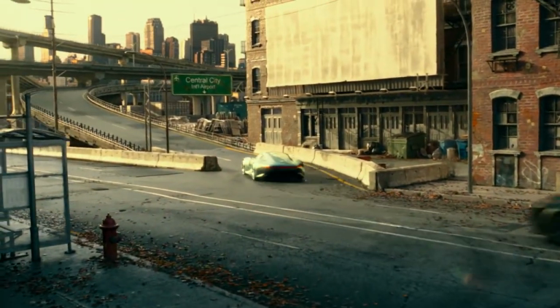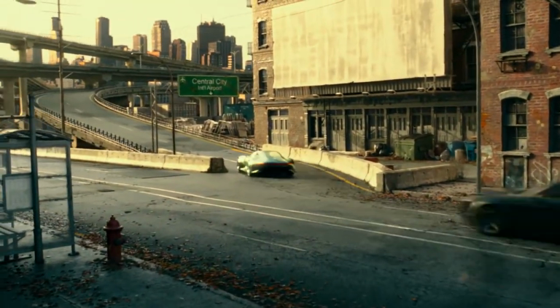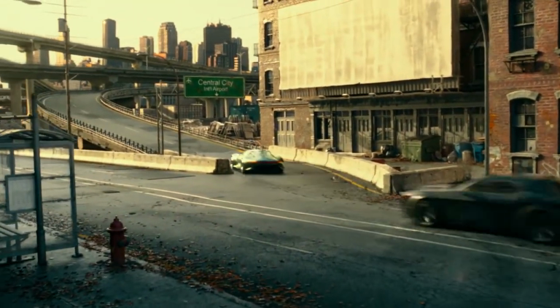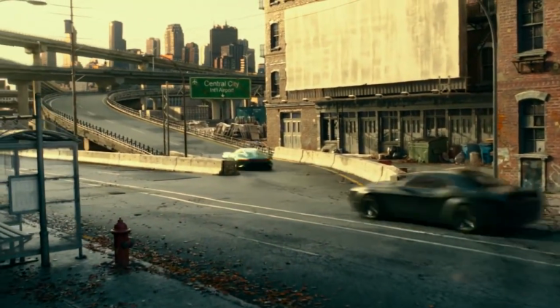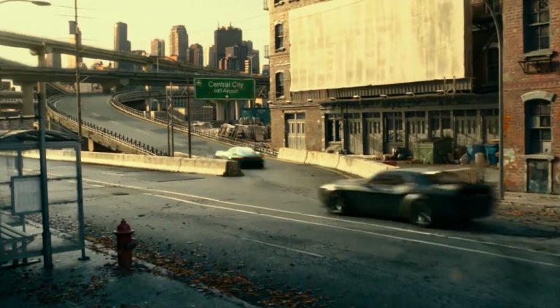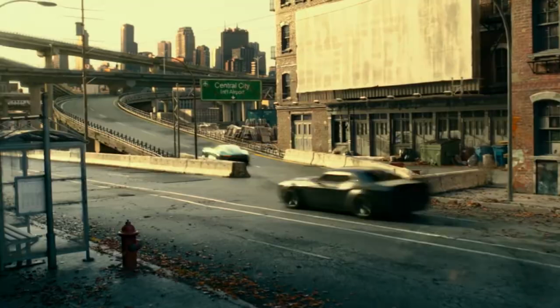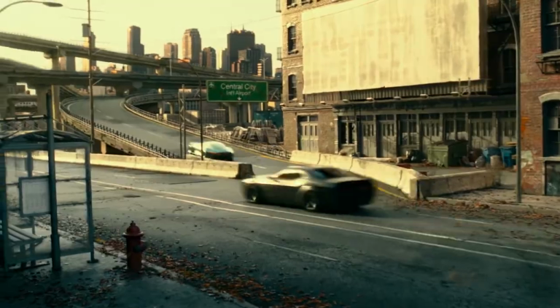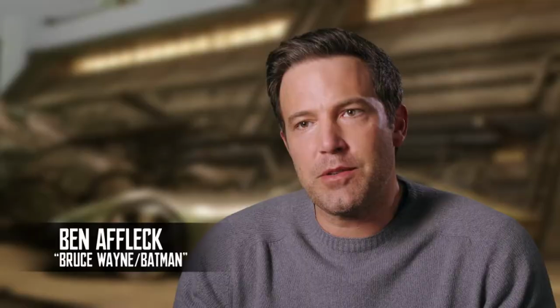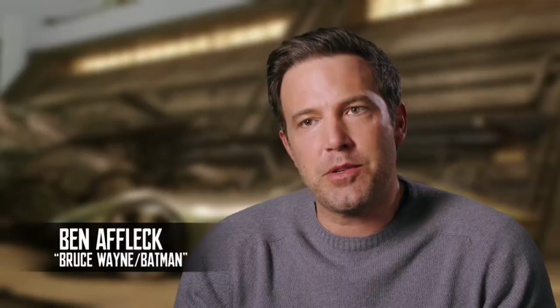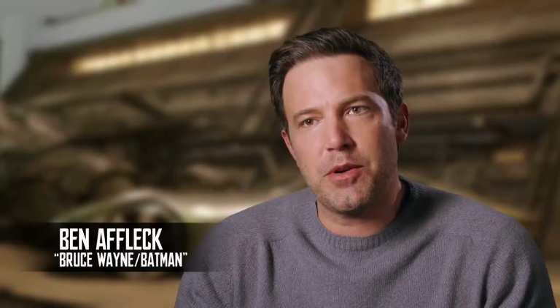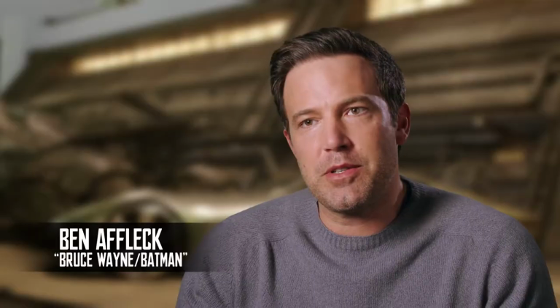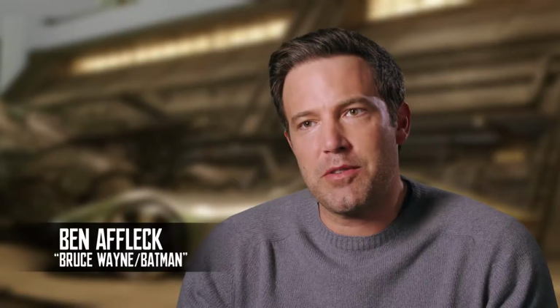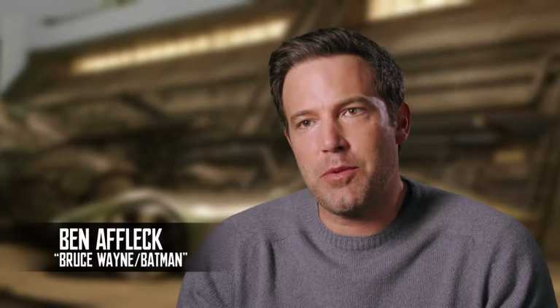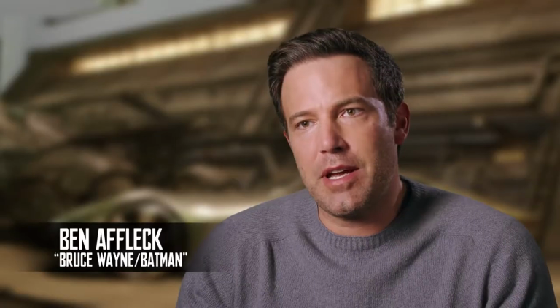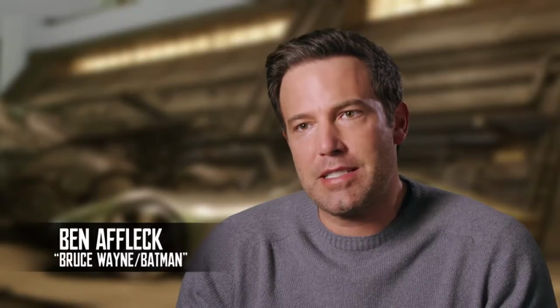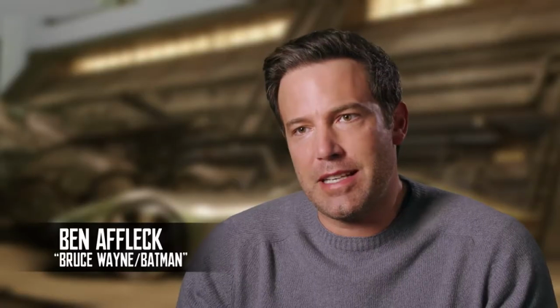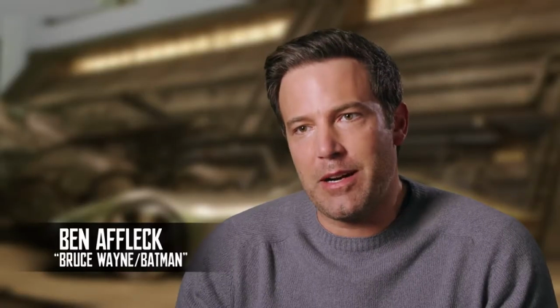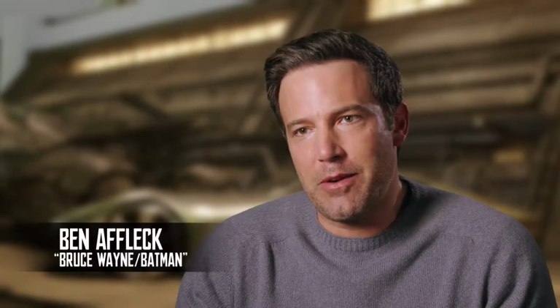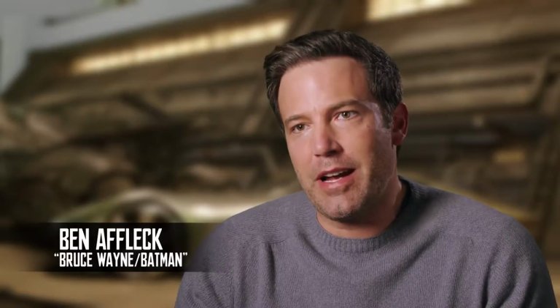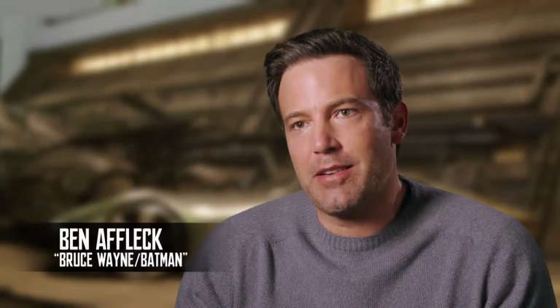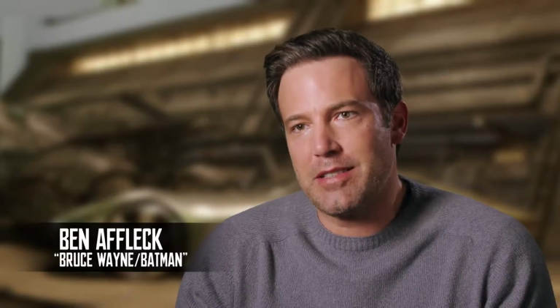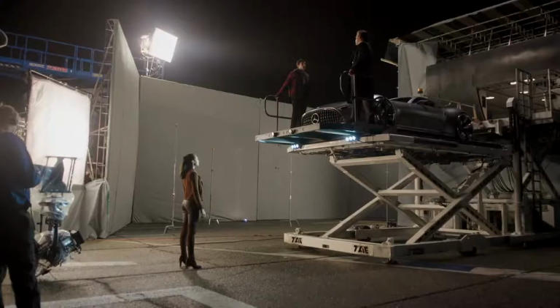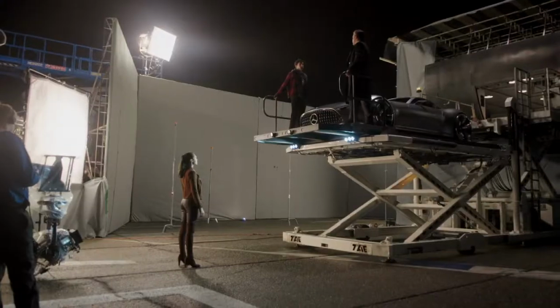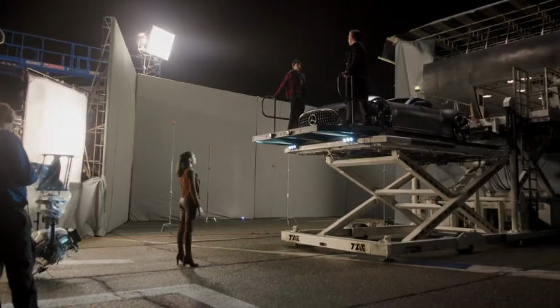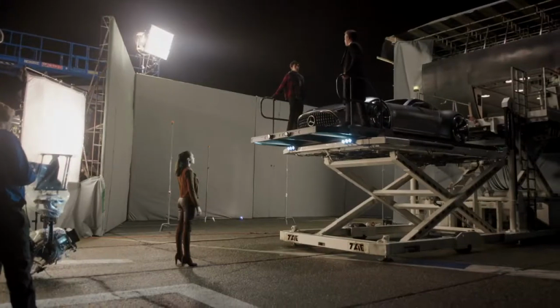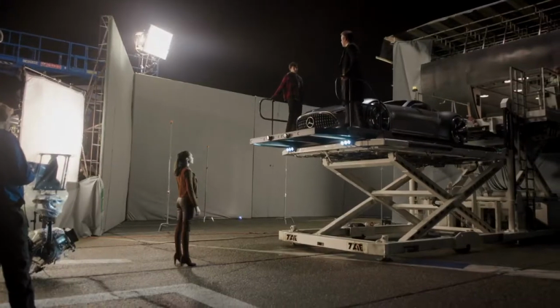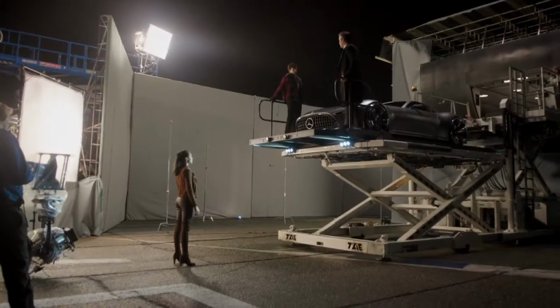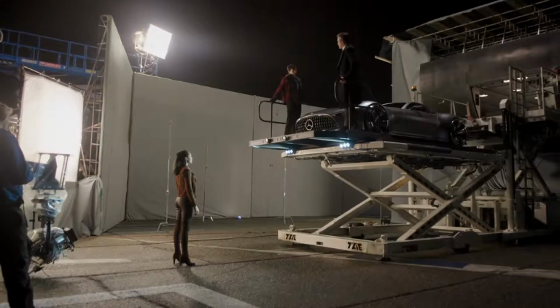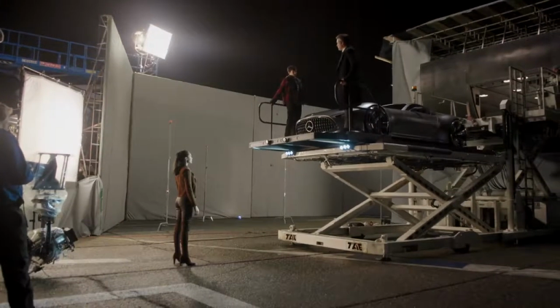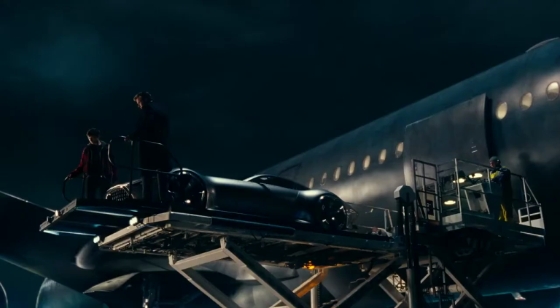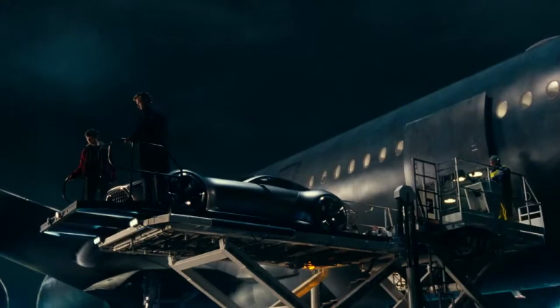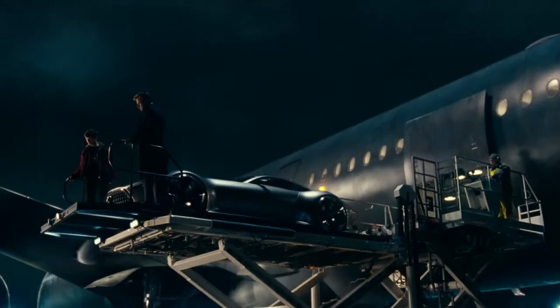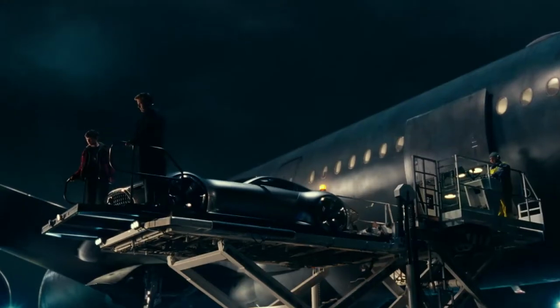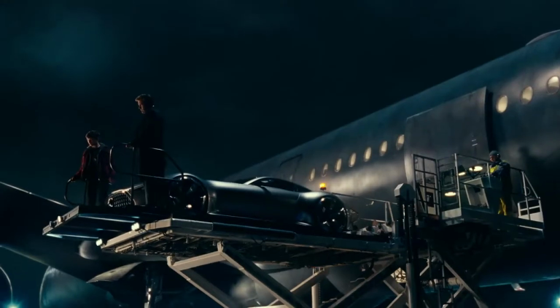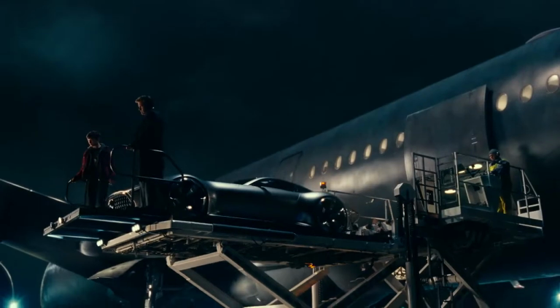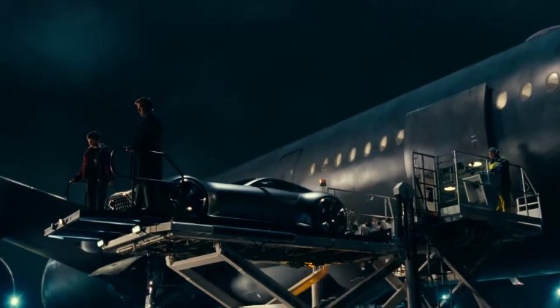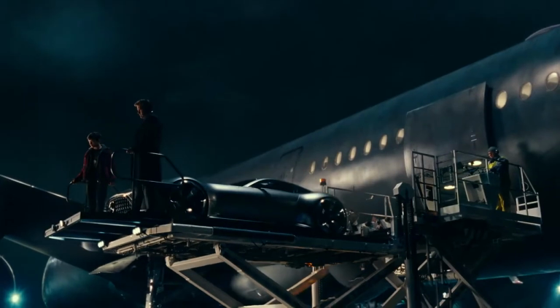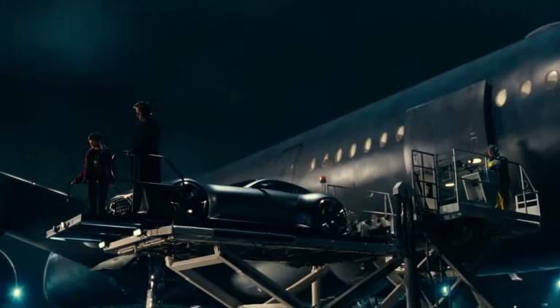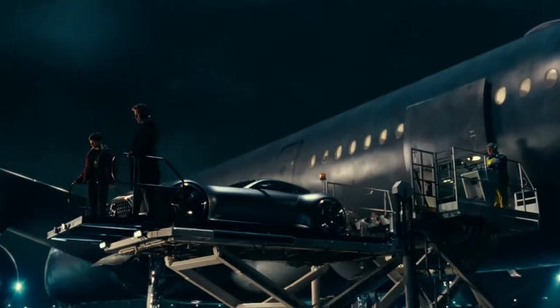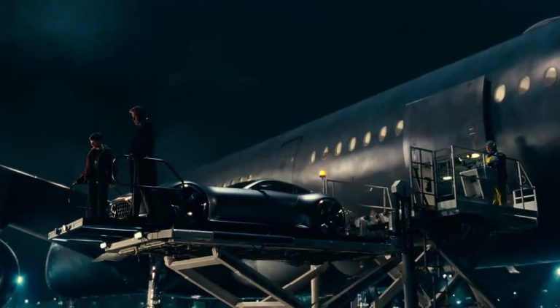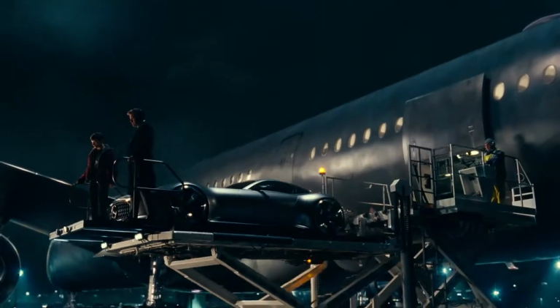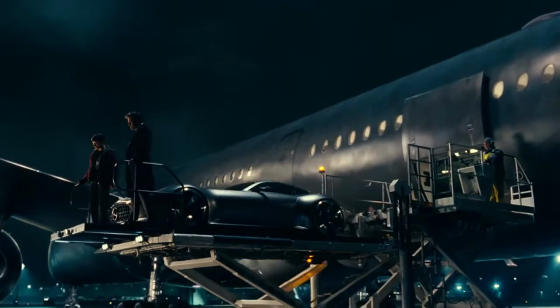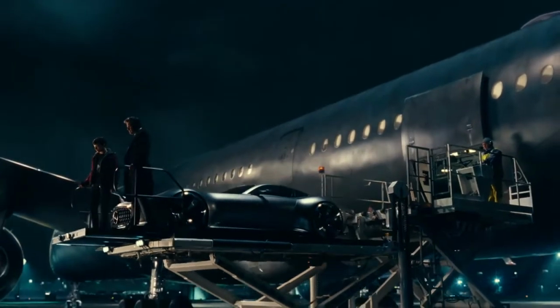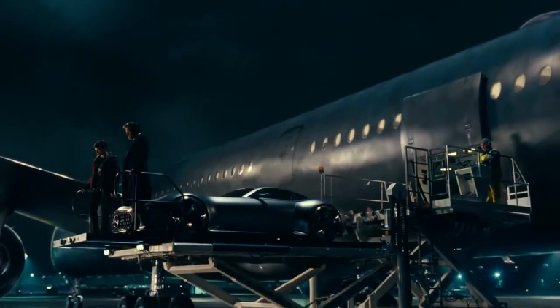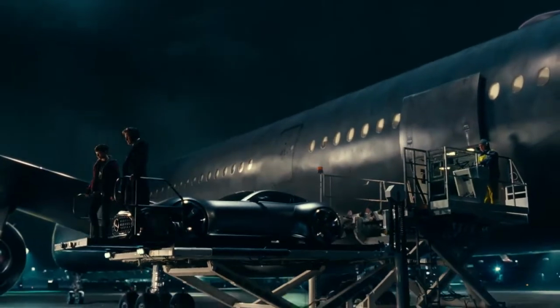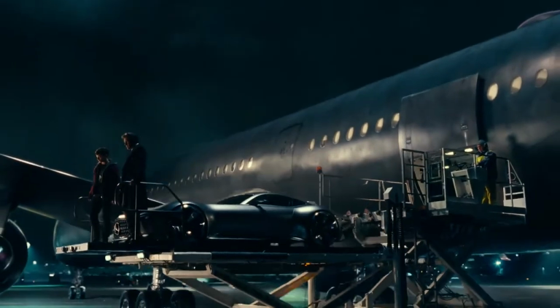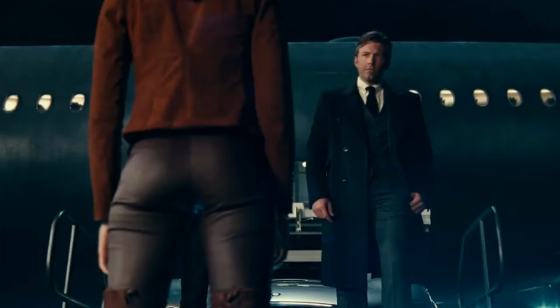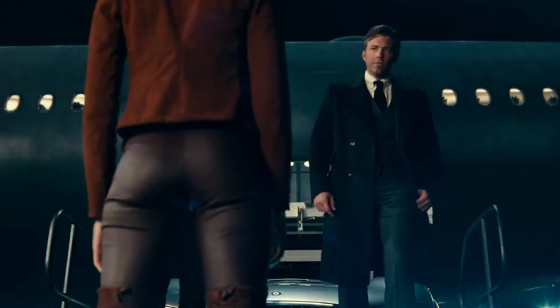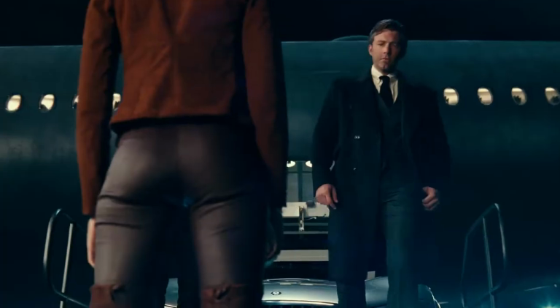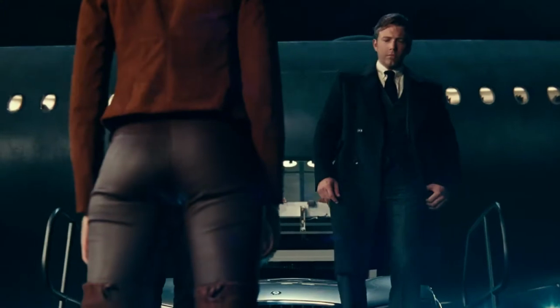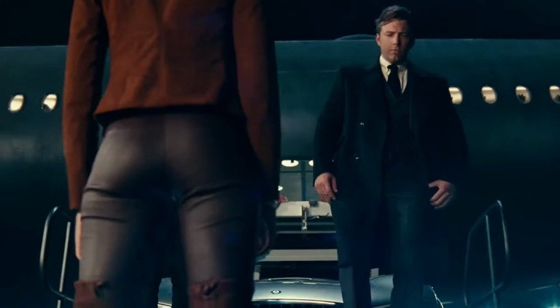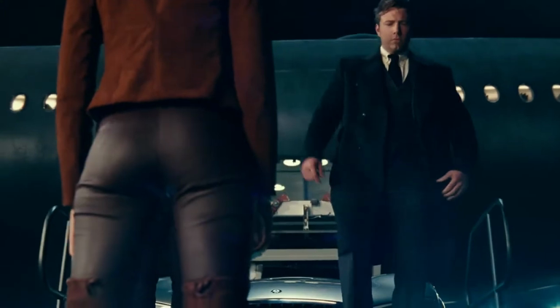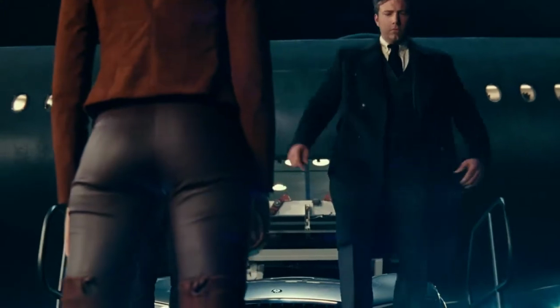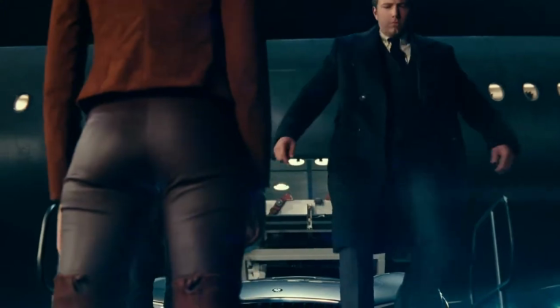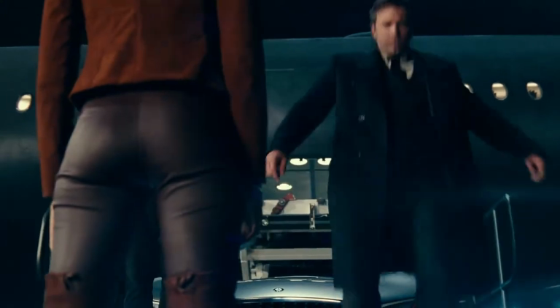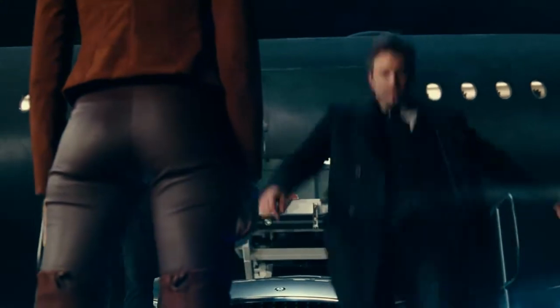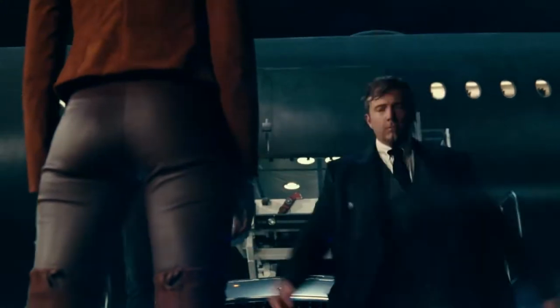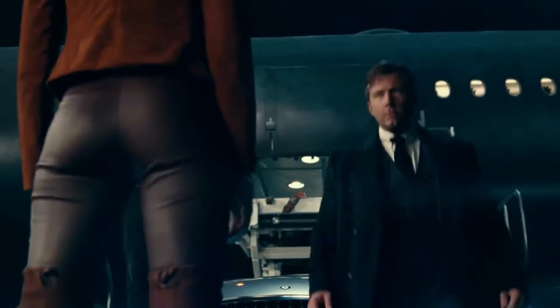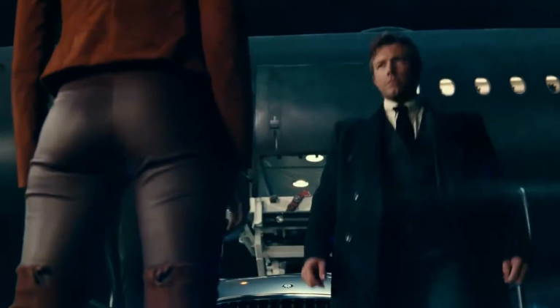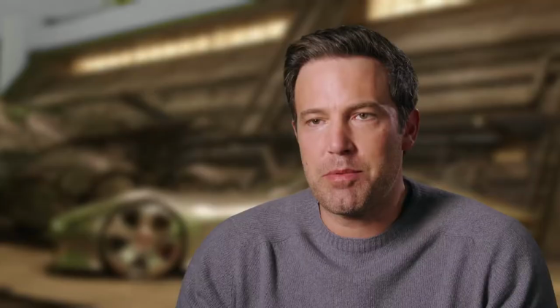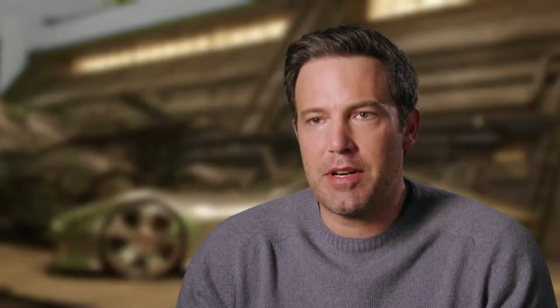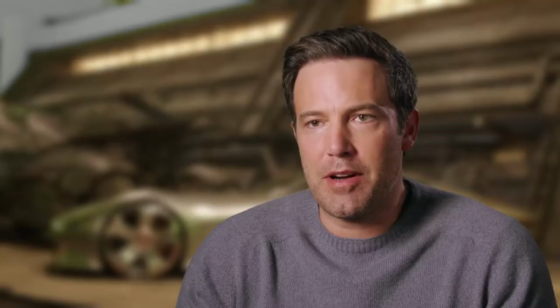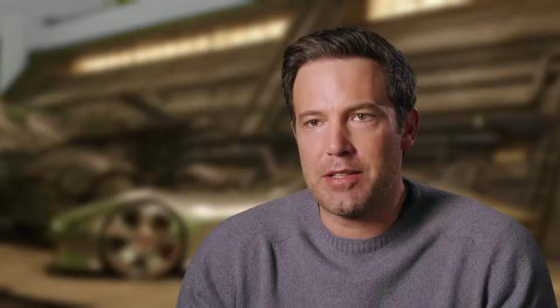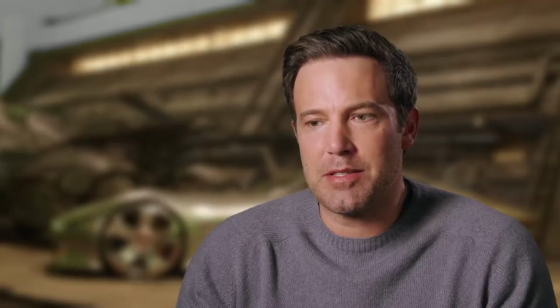Bruce Wayne has no shortage of ways to get around. He's got this pretty cool civilian Mercedes car that we're showing in the movie, which is pretty awesome.